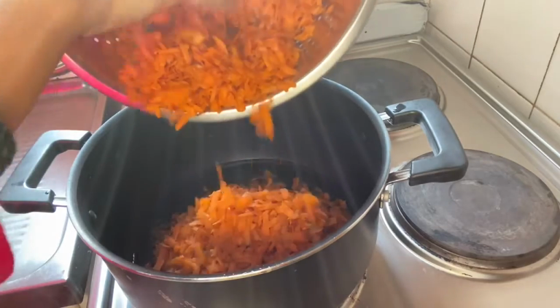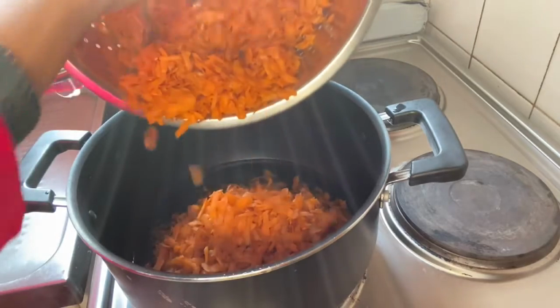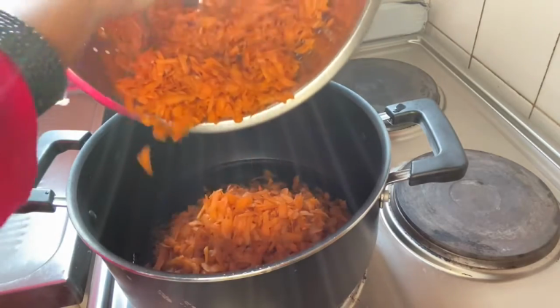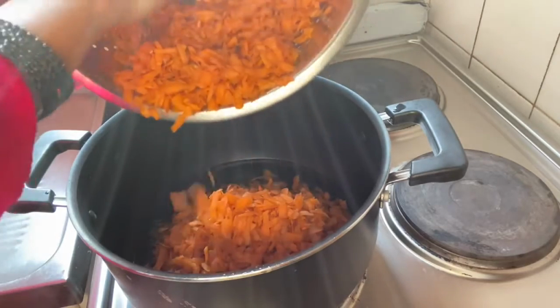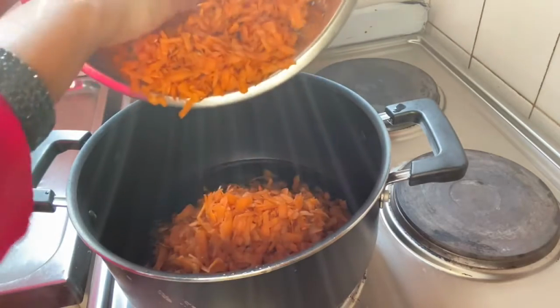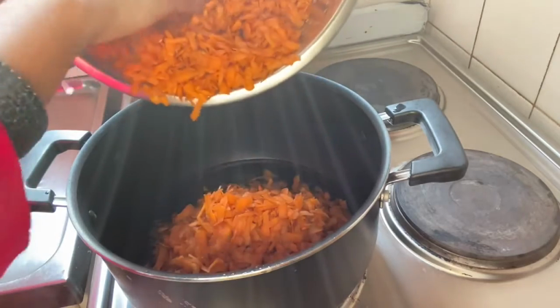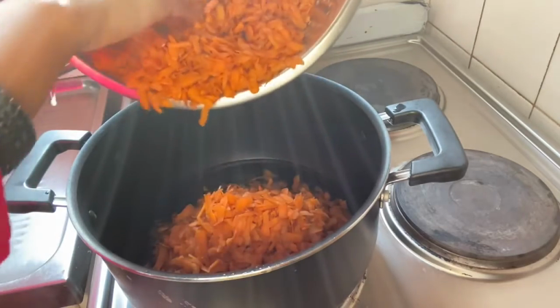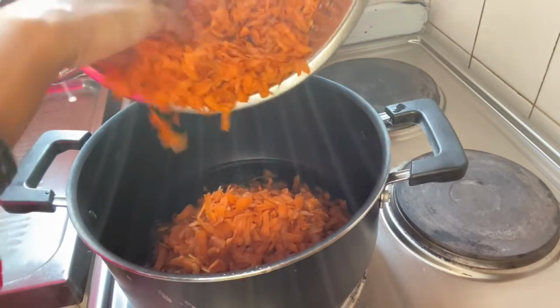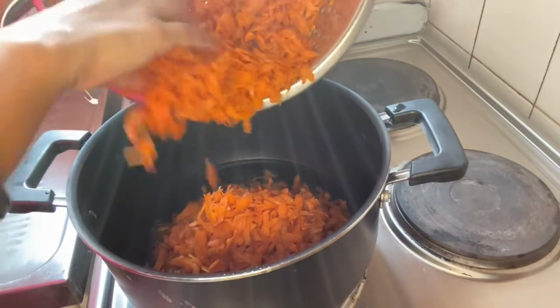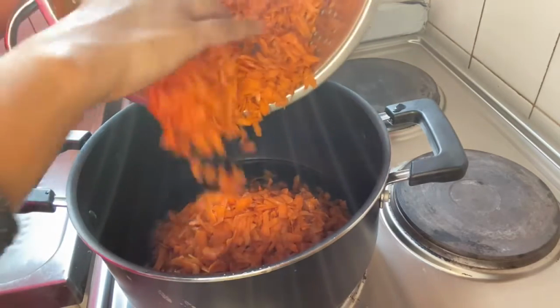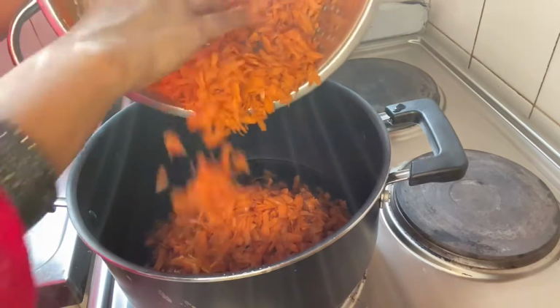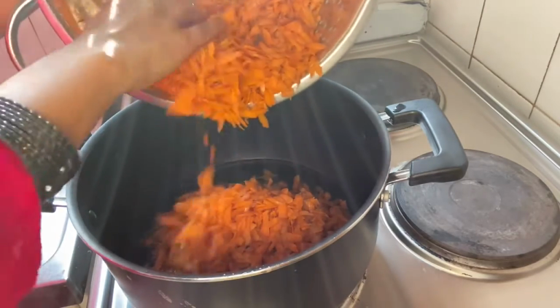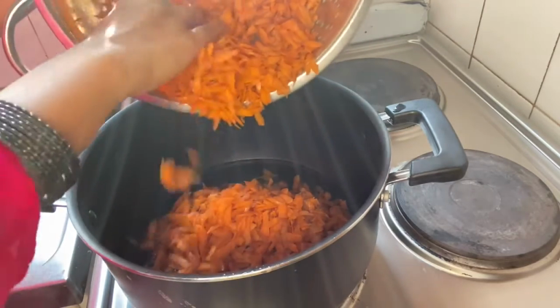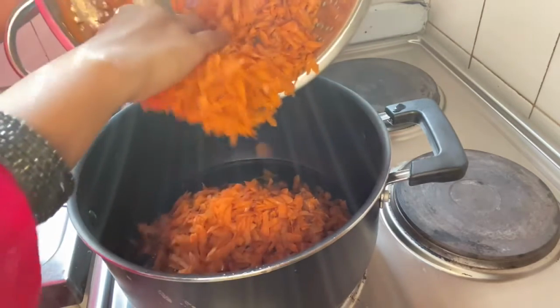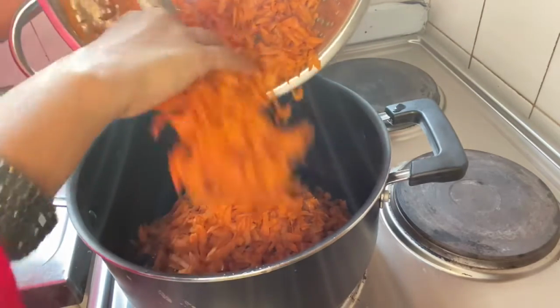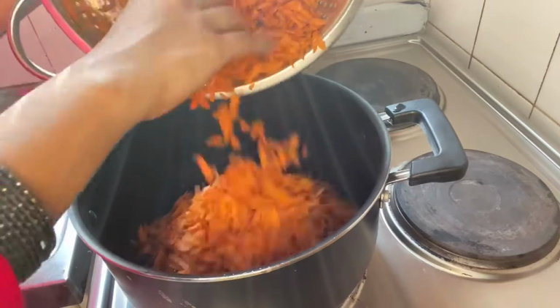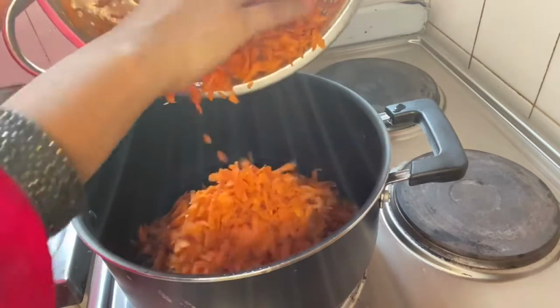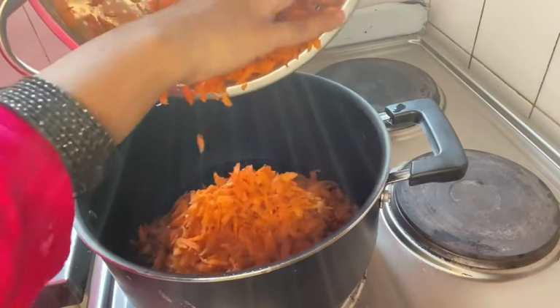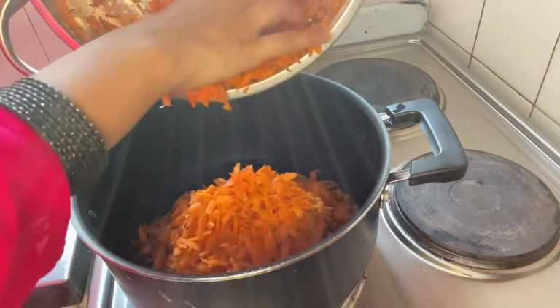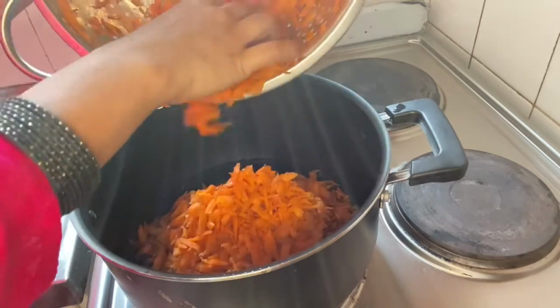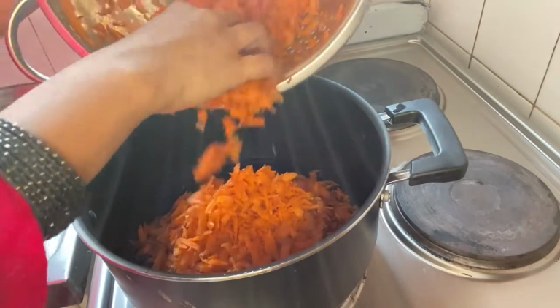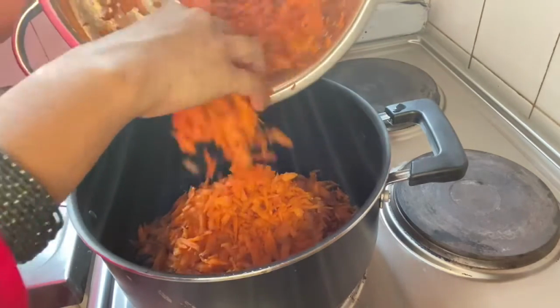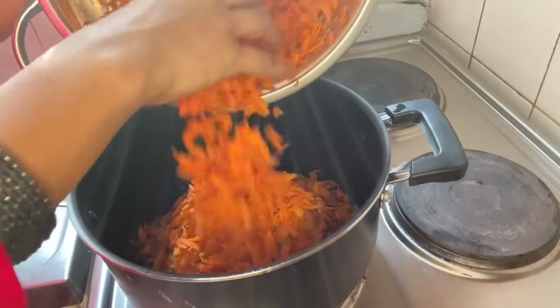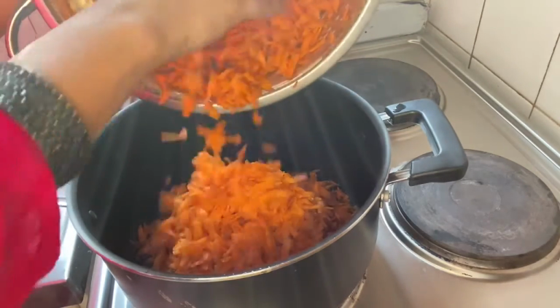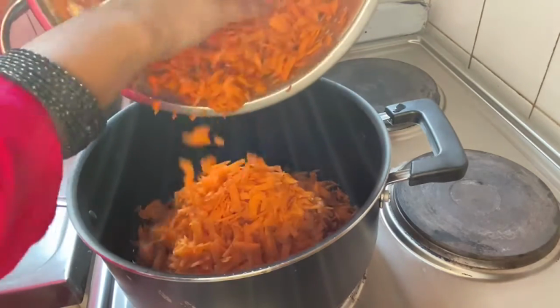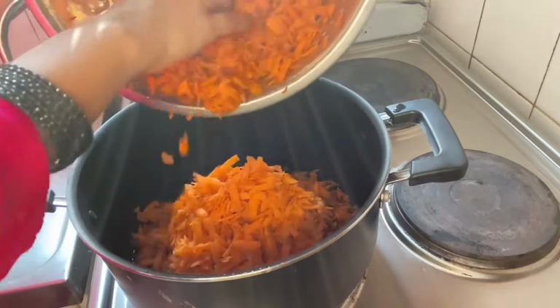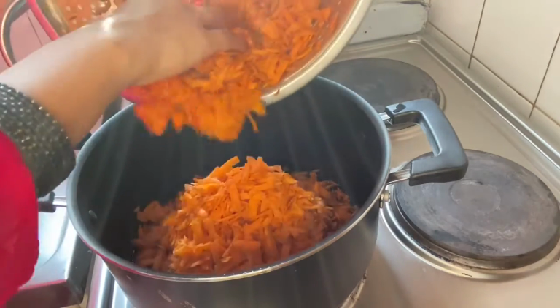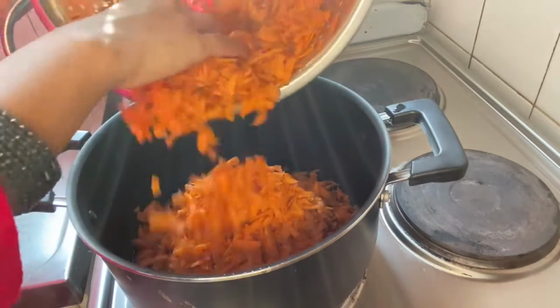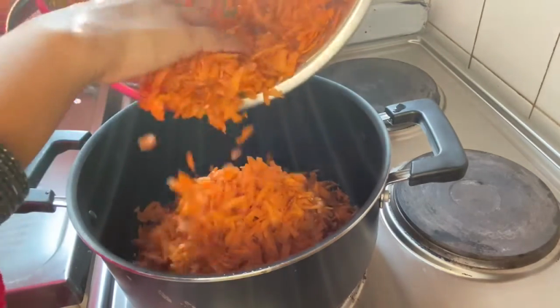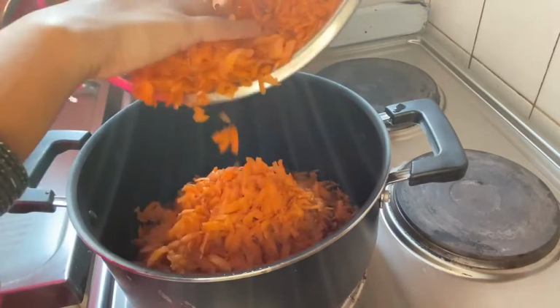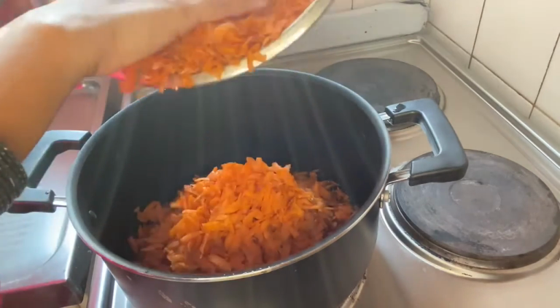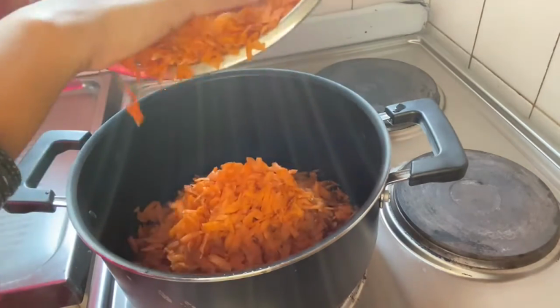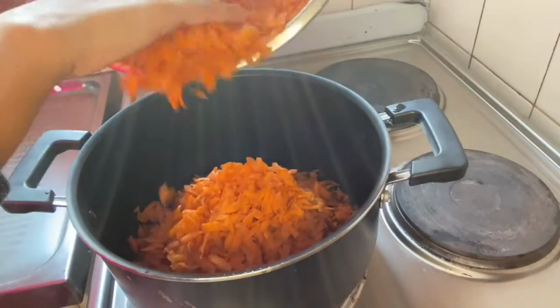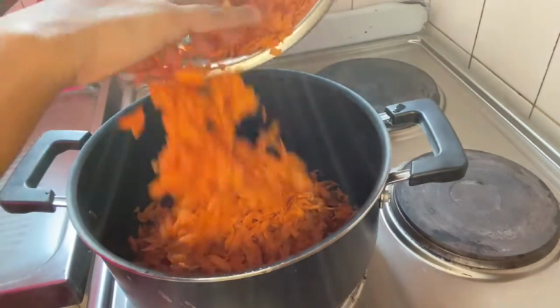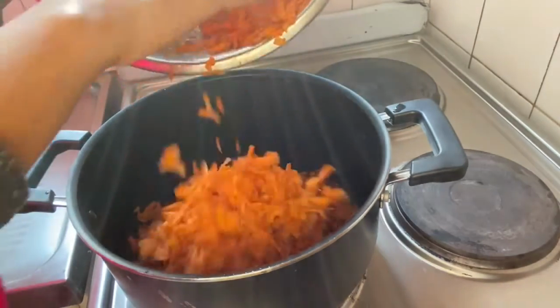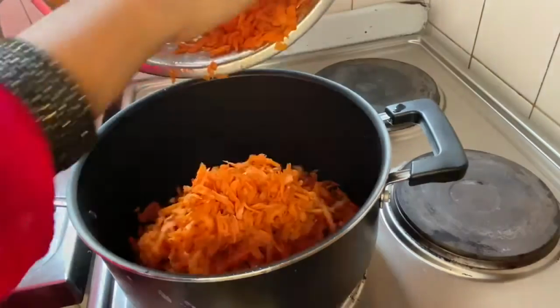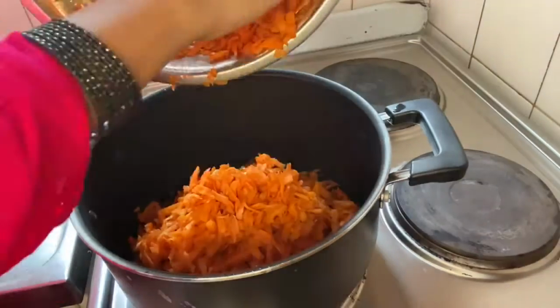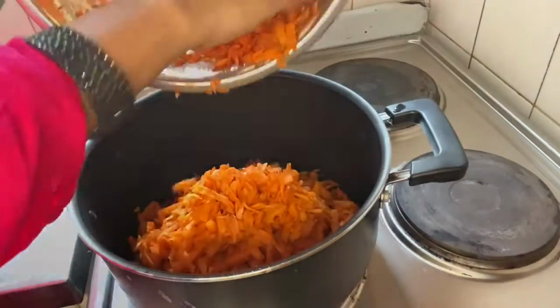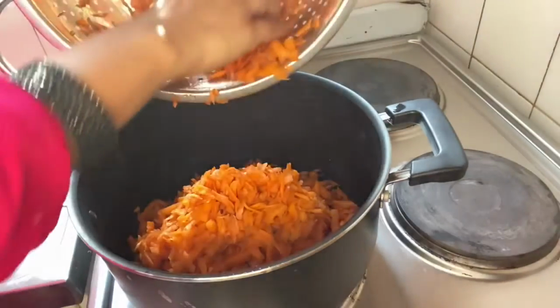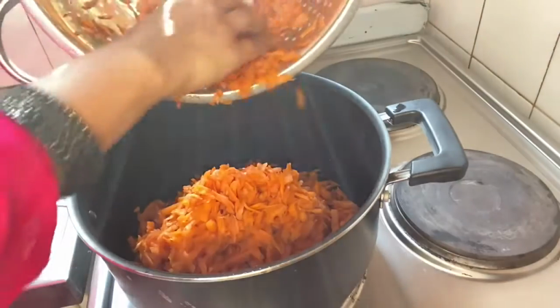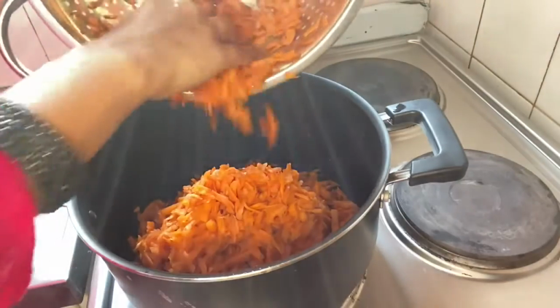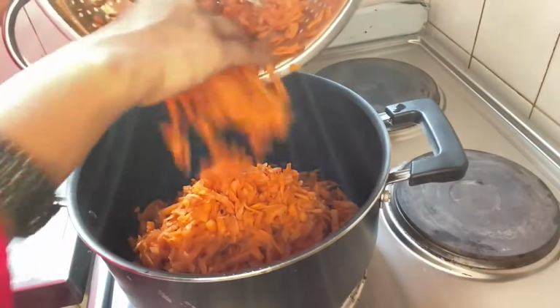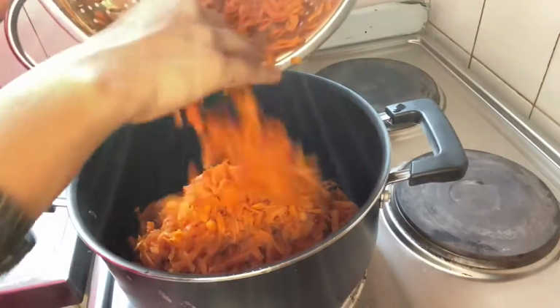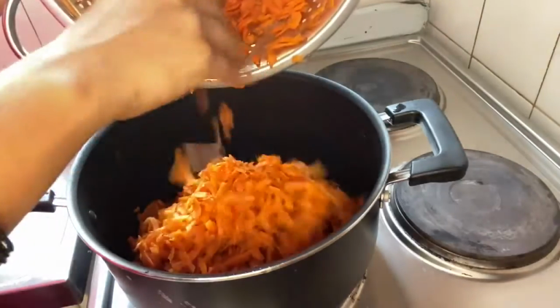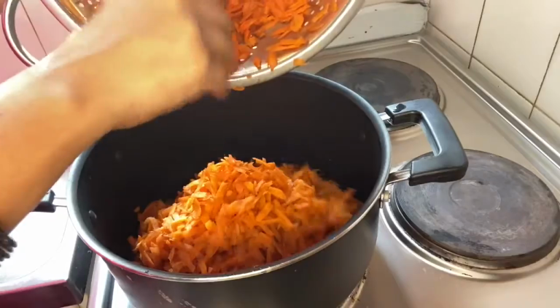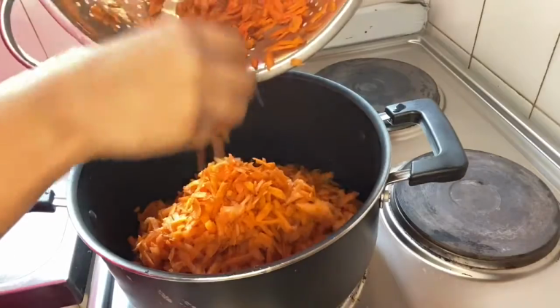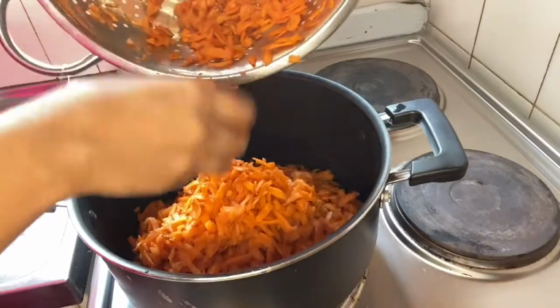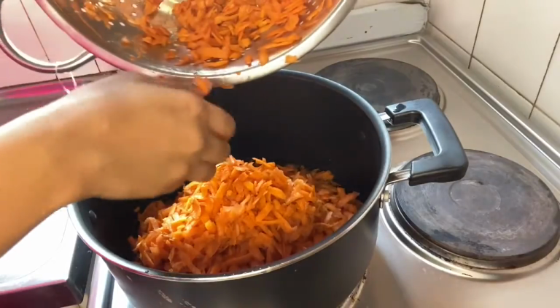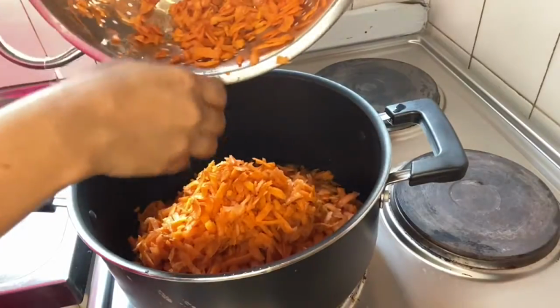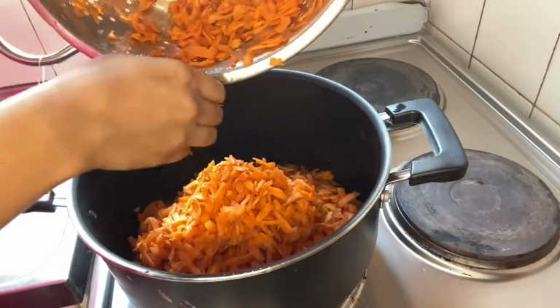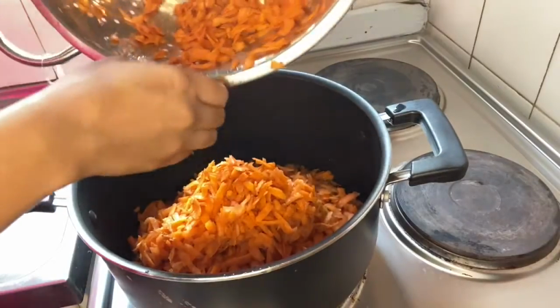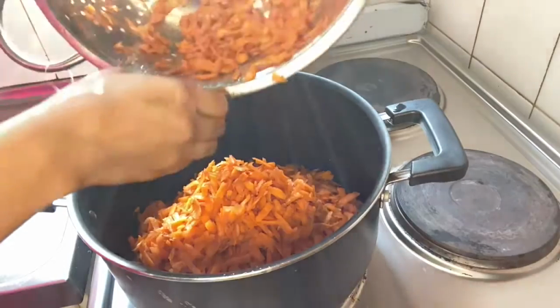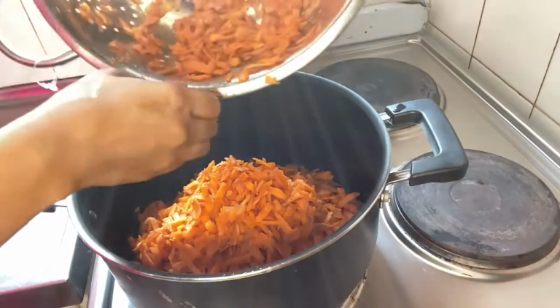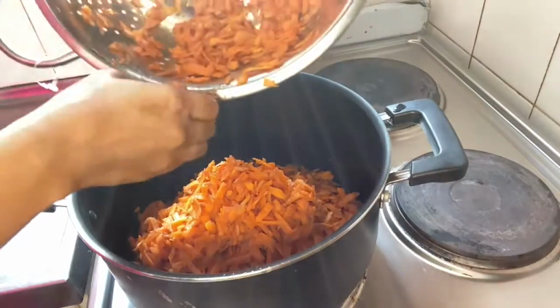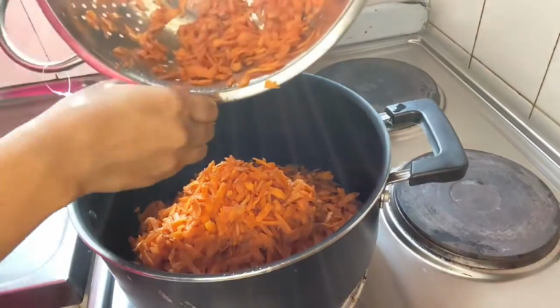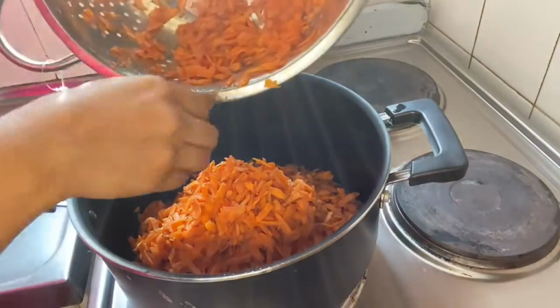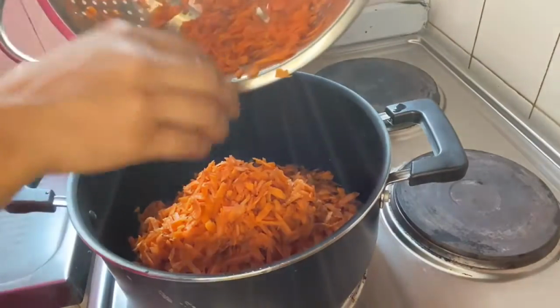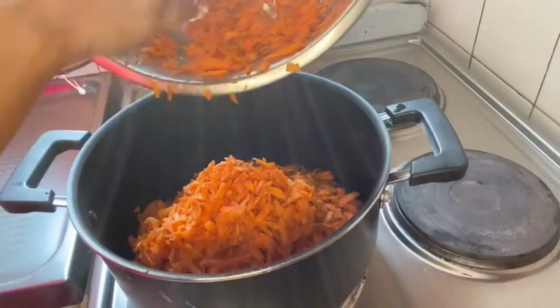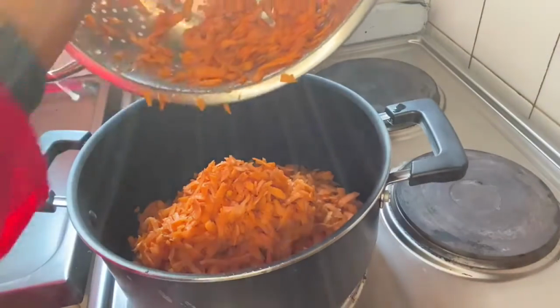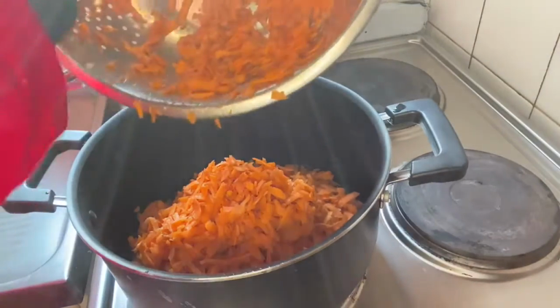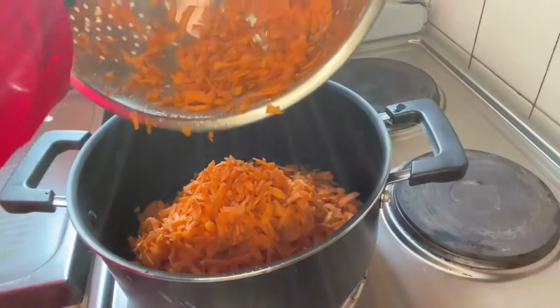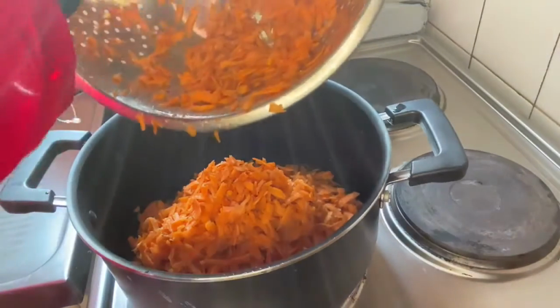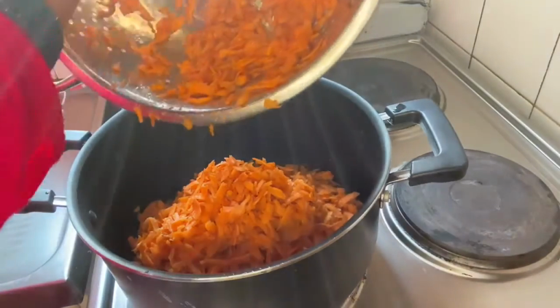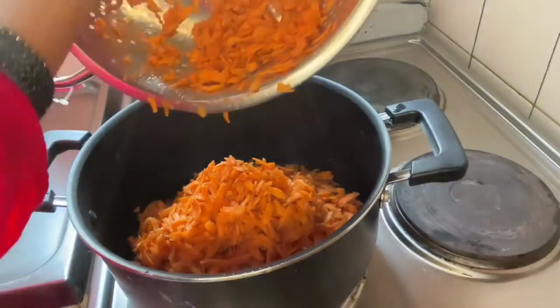I think the winter season is coming in India, and gajar is easily available in the market.